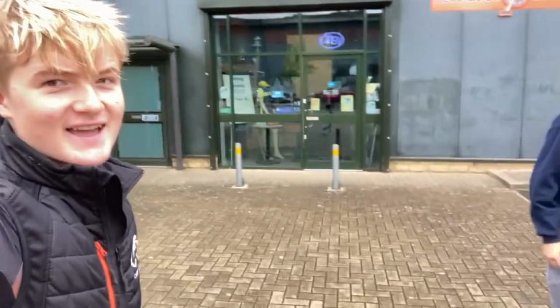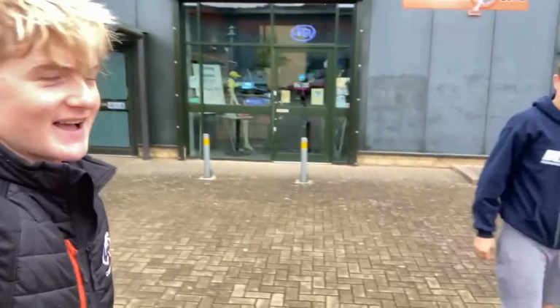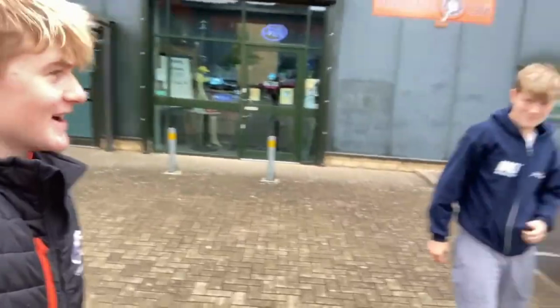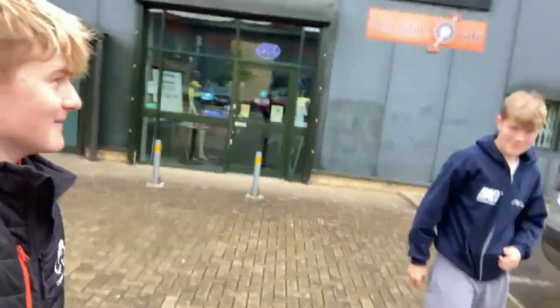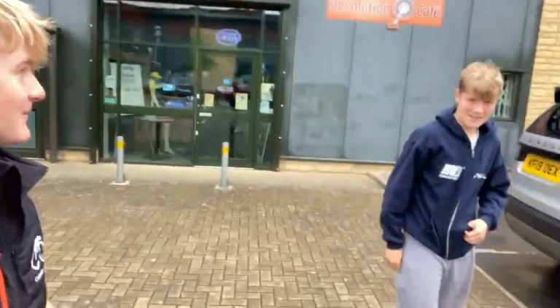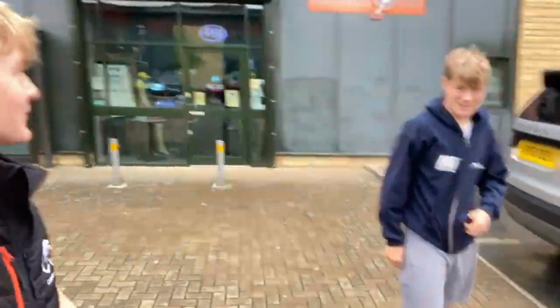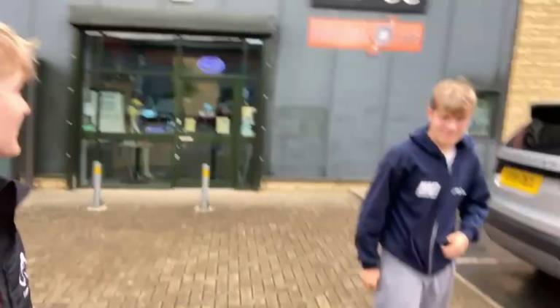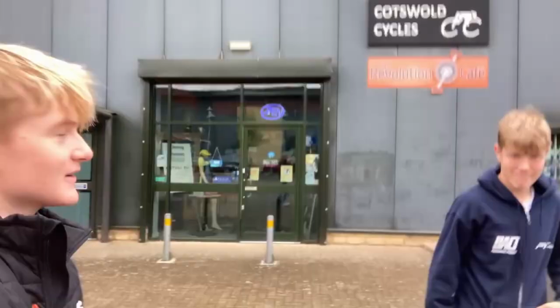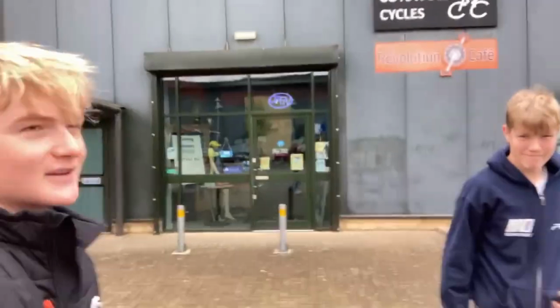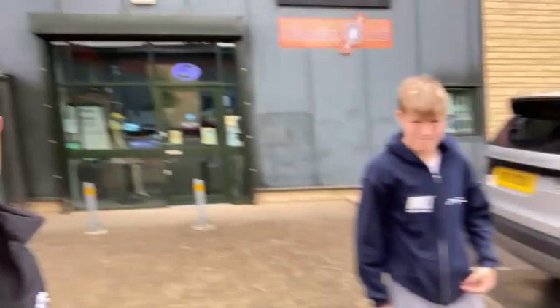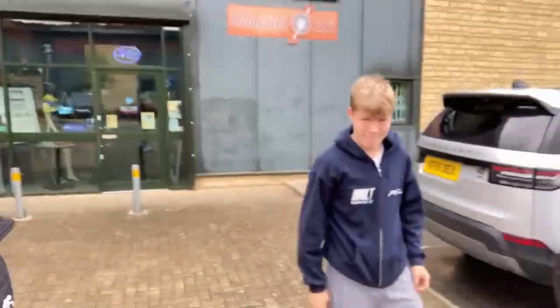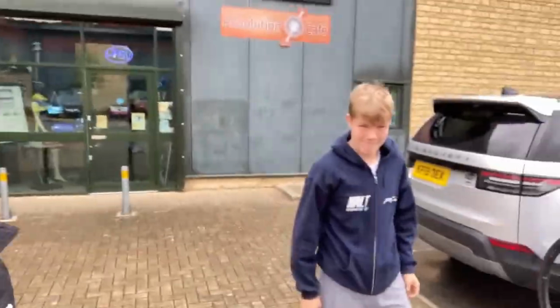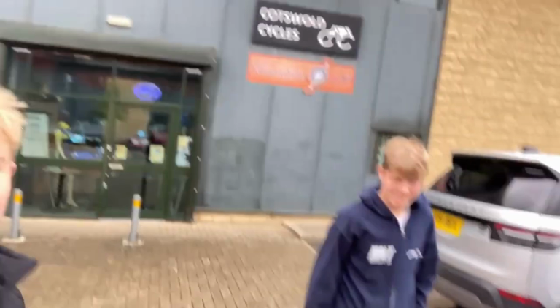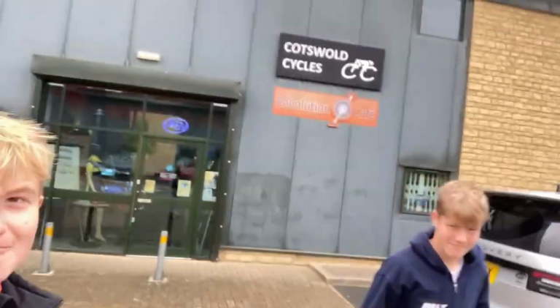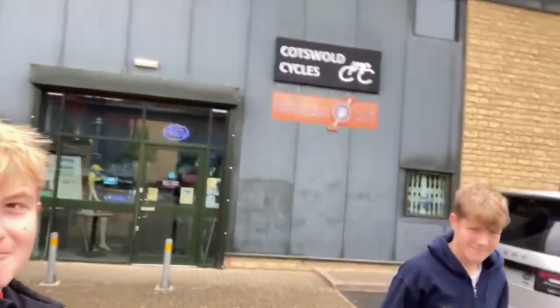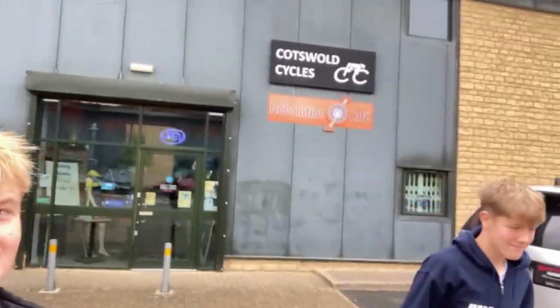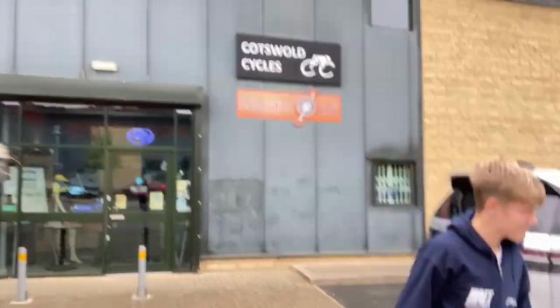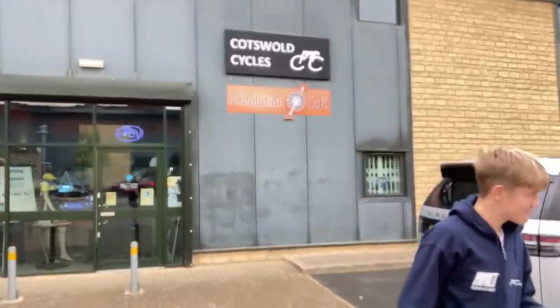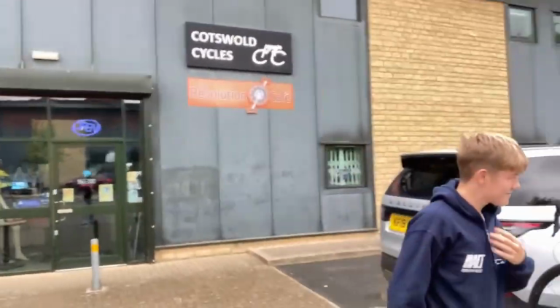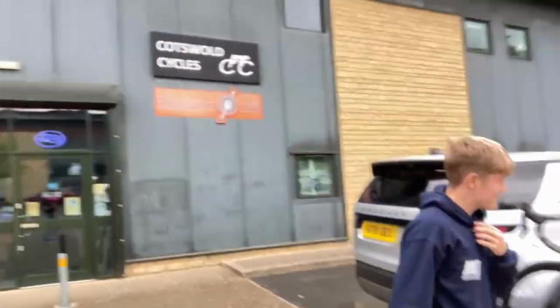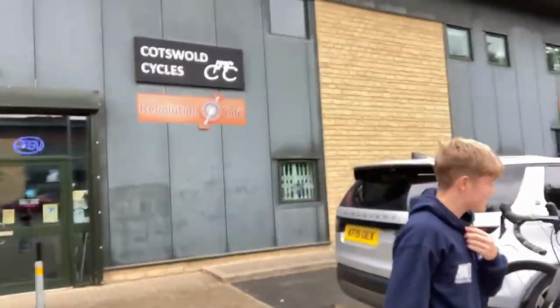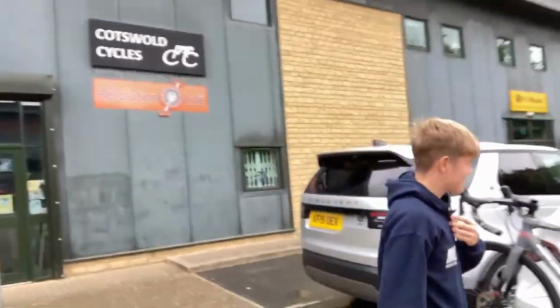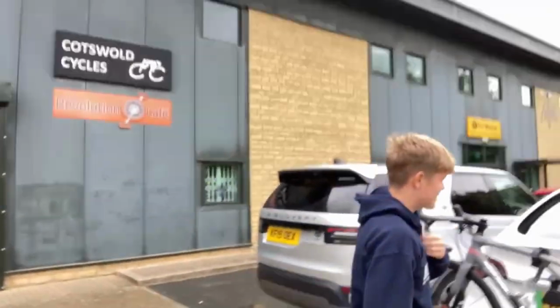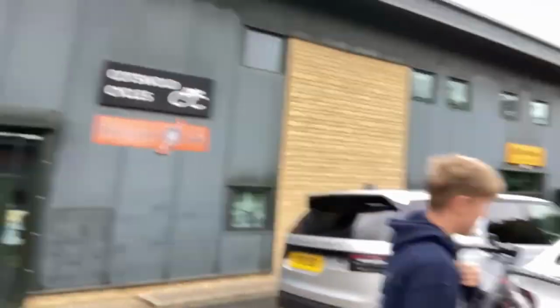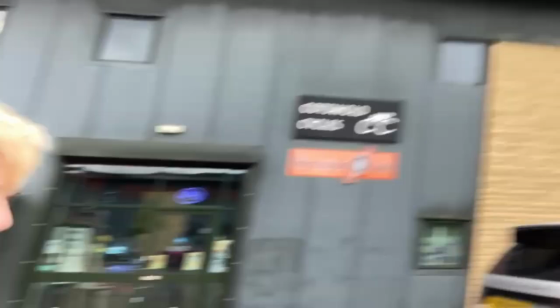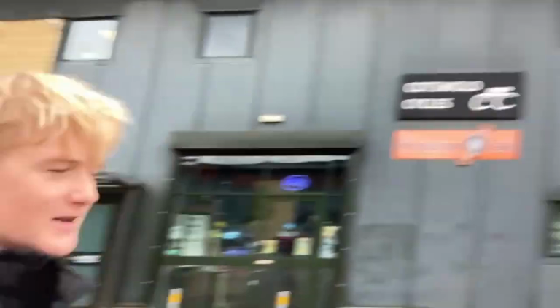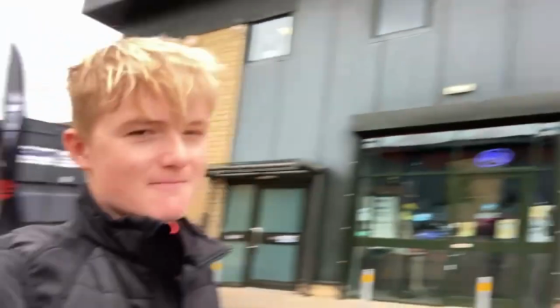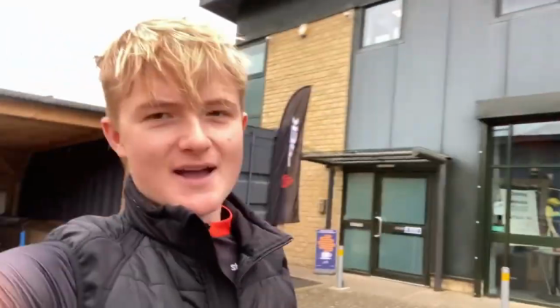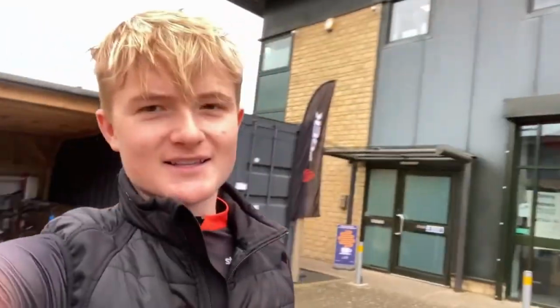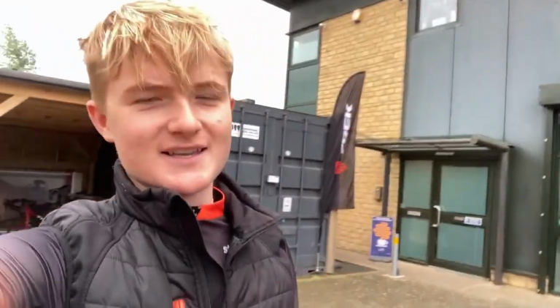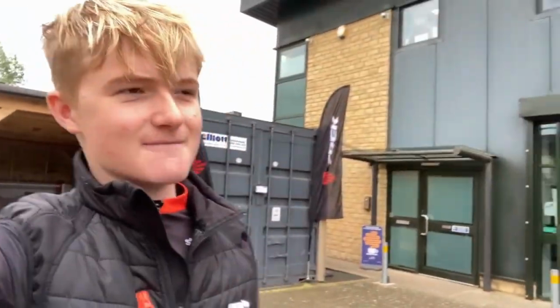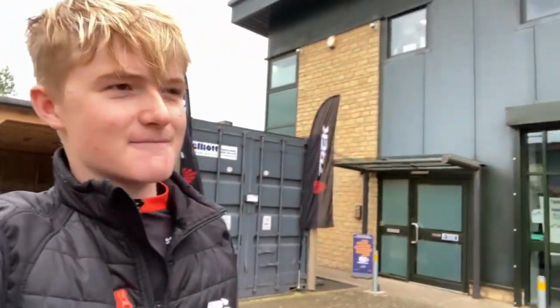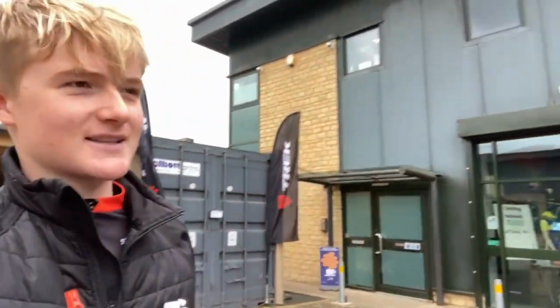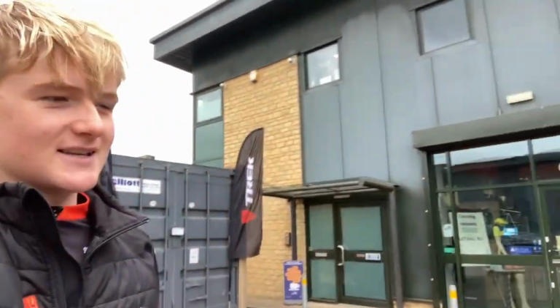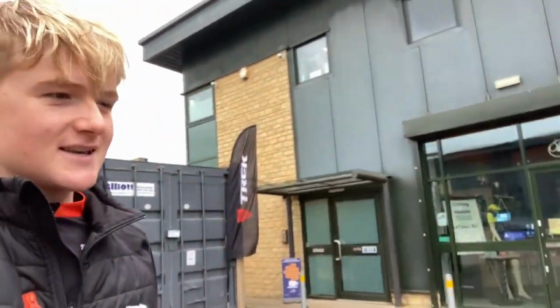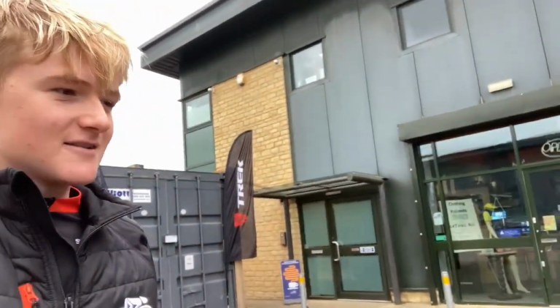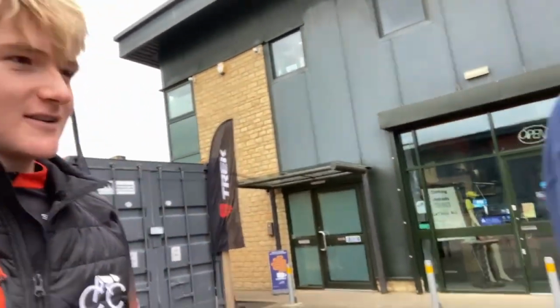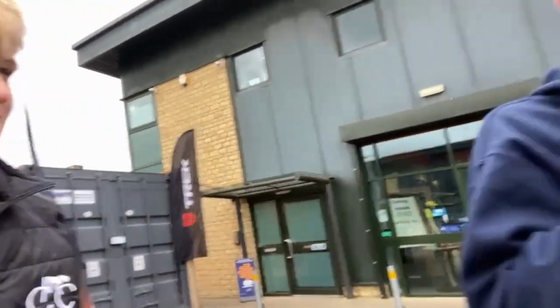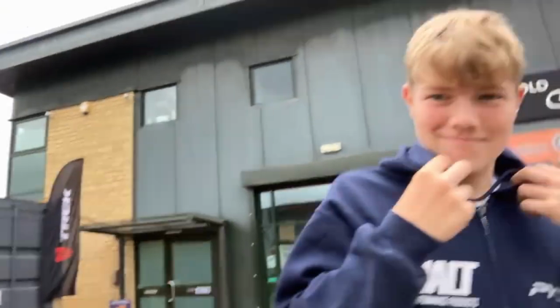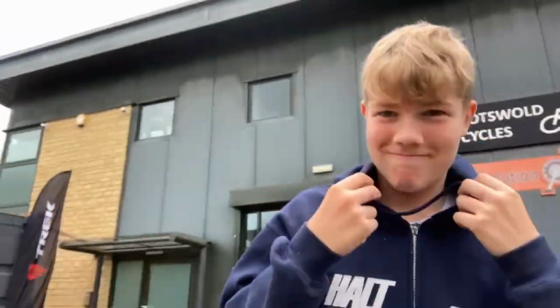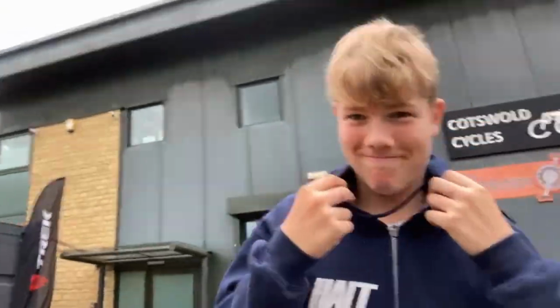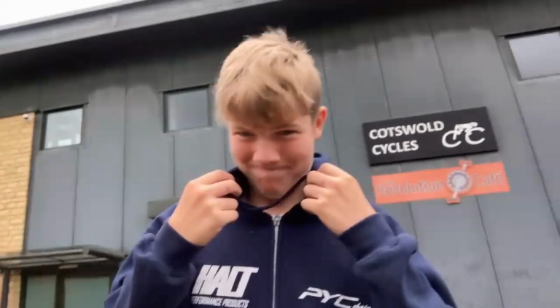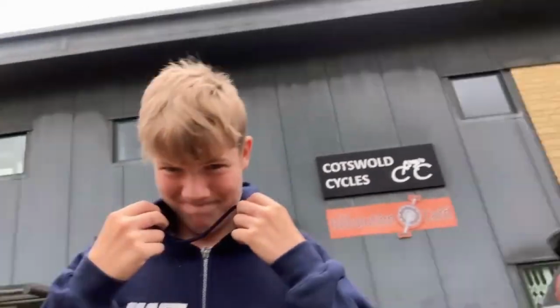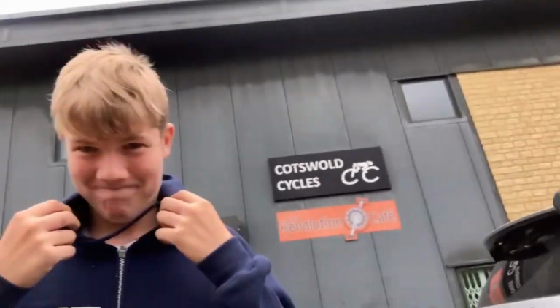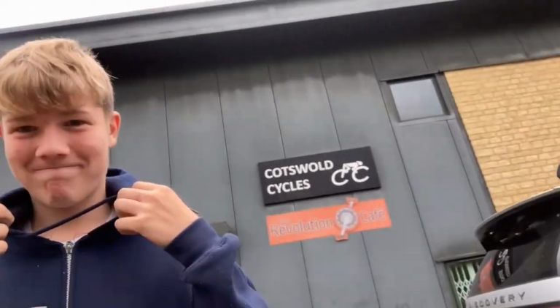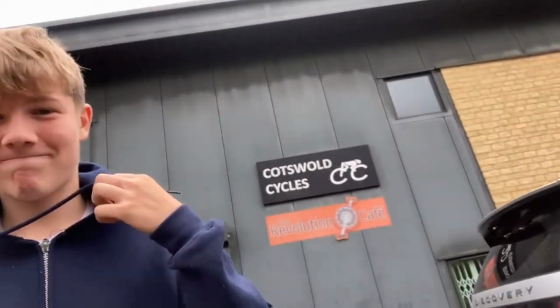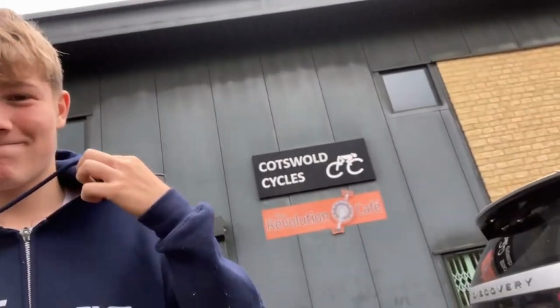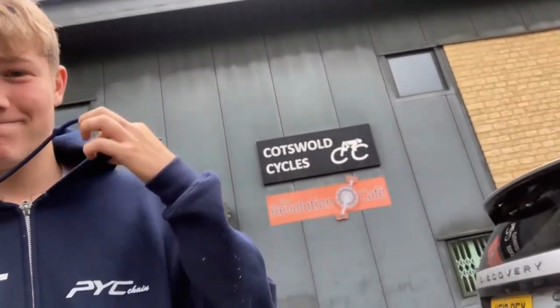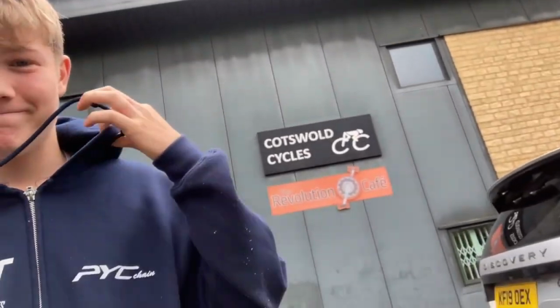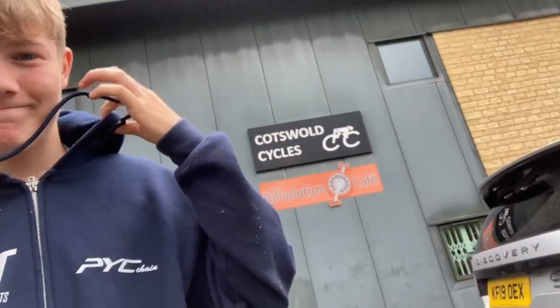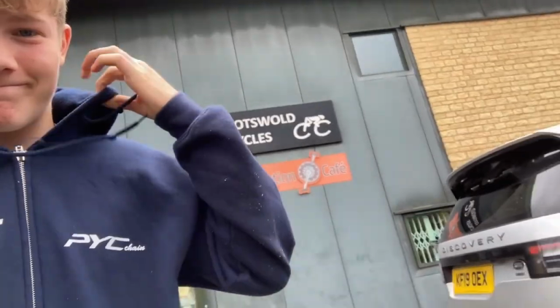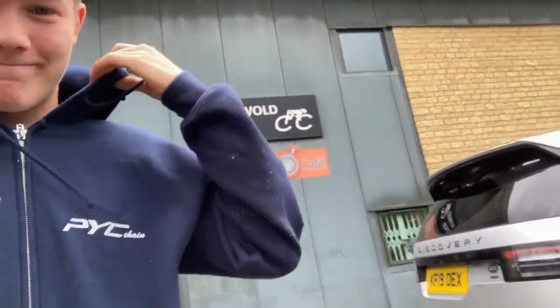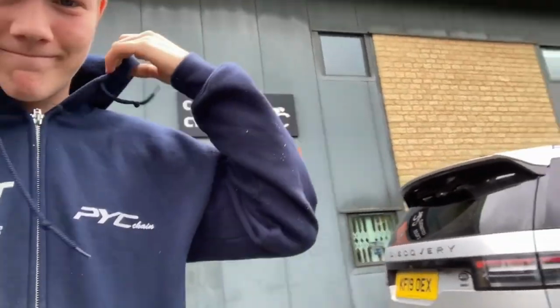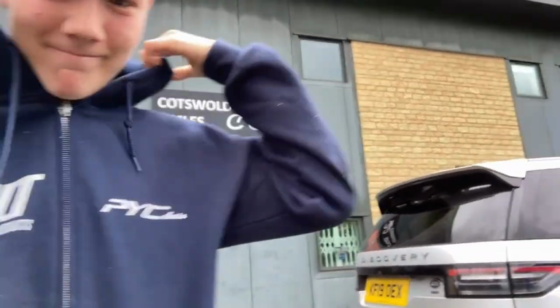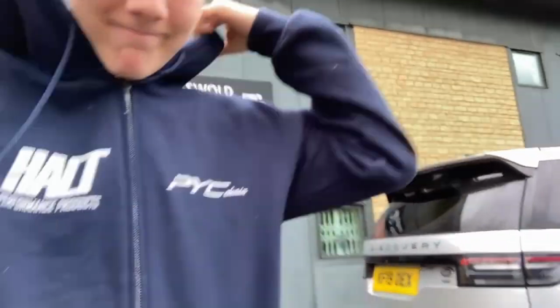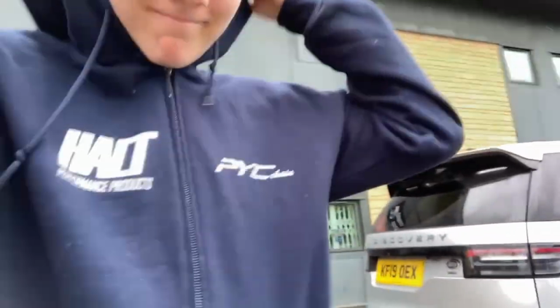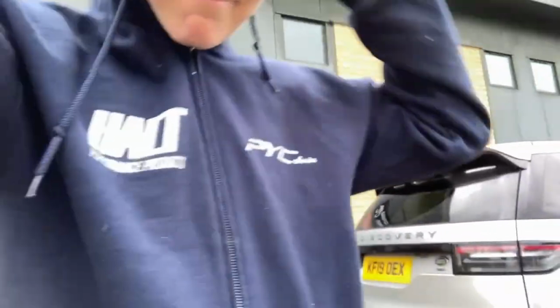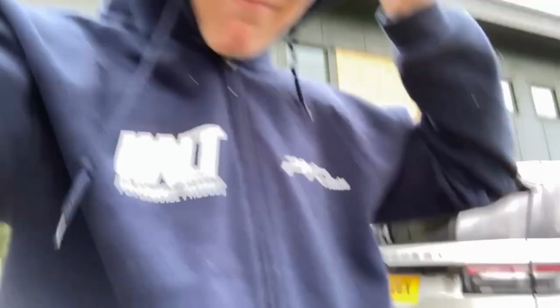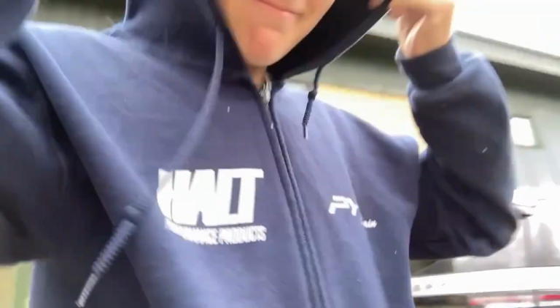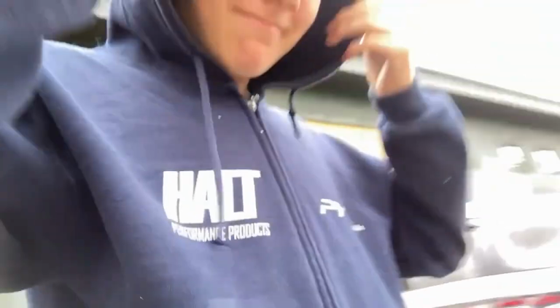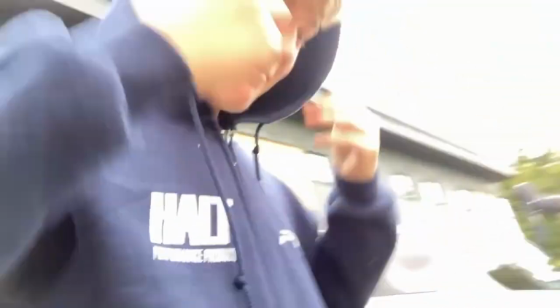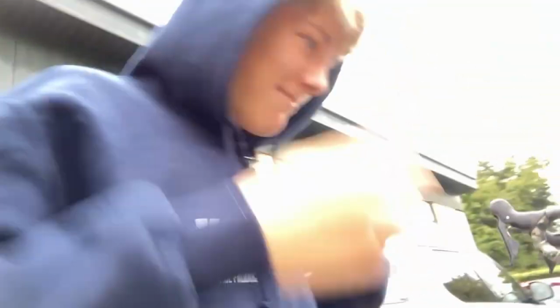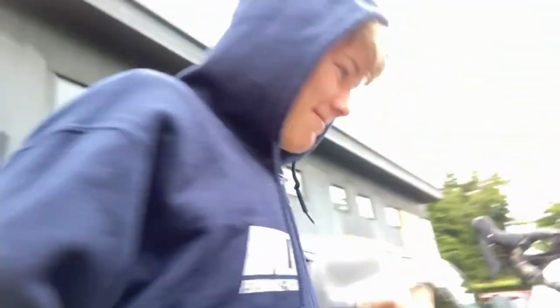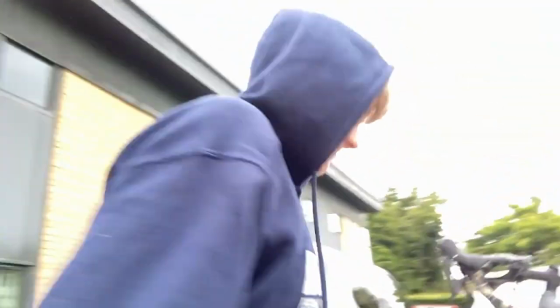Finally here at Cotswold Cycles with Mattie. Mattie, let's have a look — is that all a Cotswold Cycles jumper?